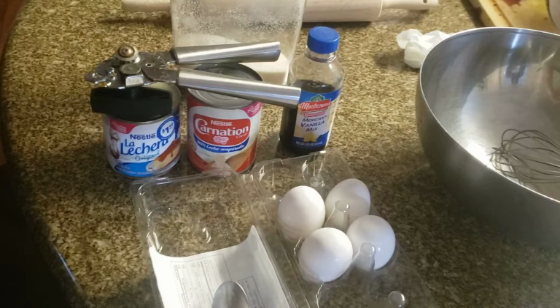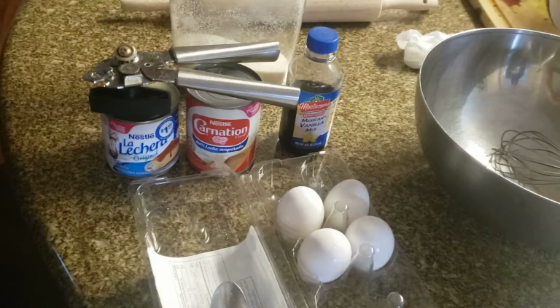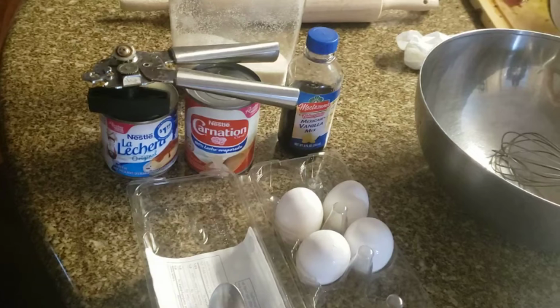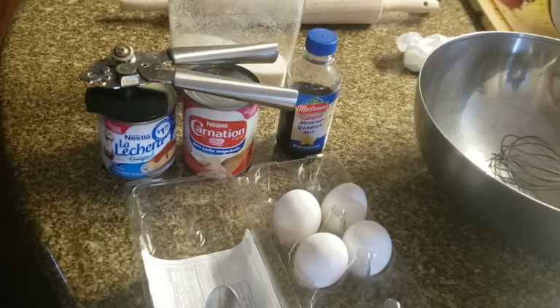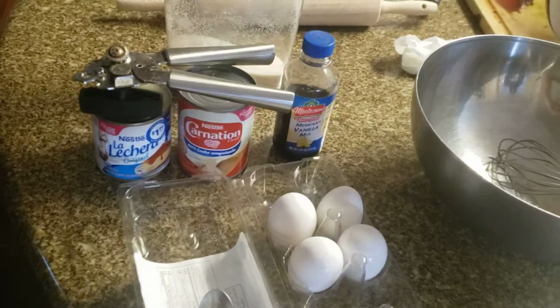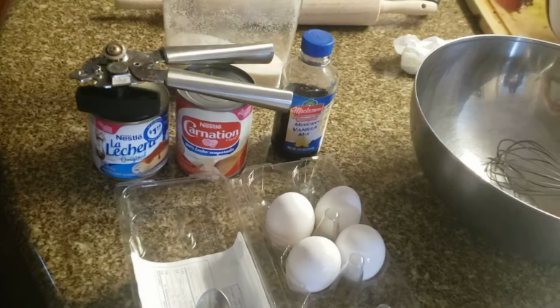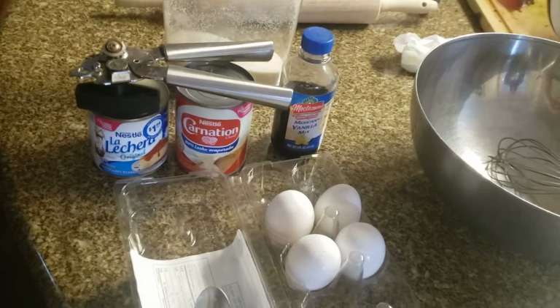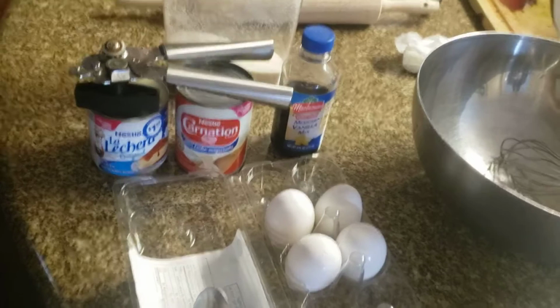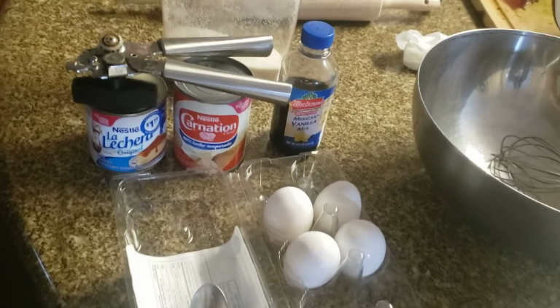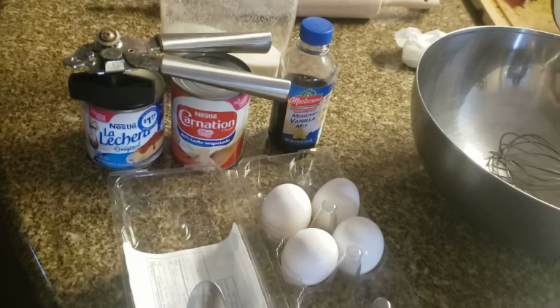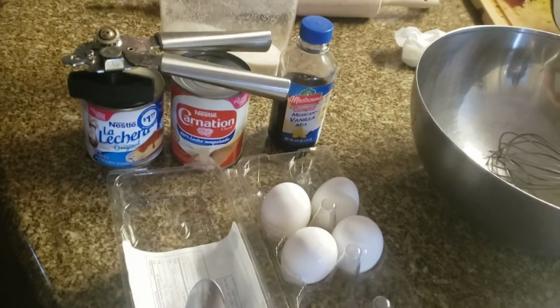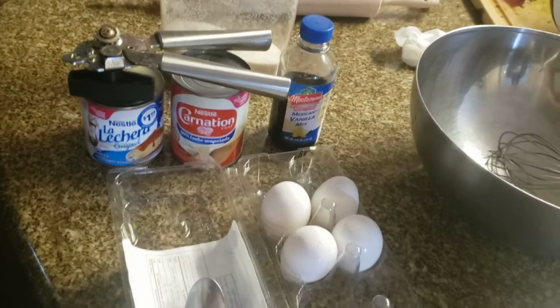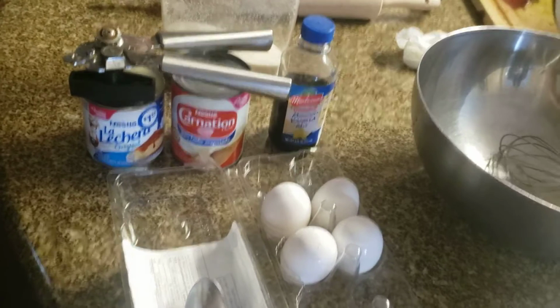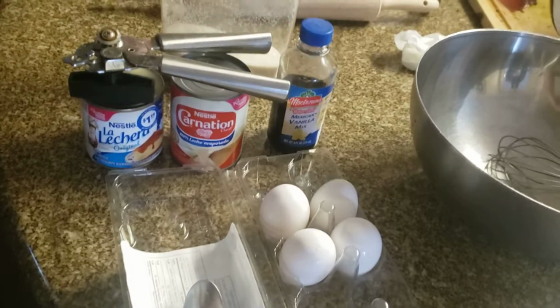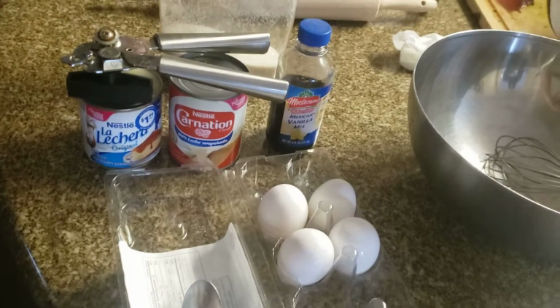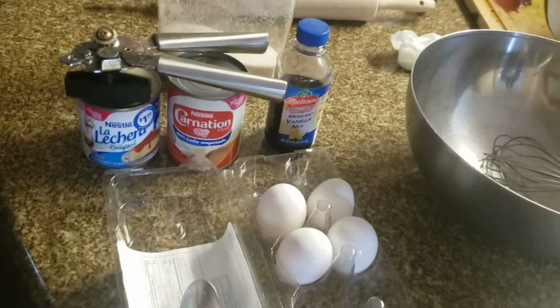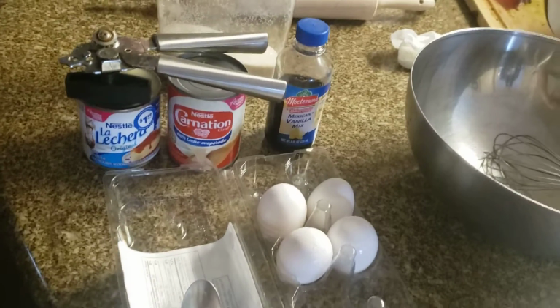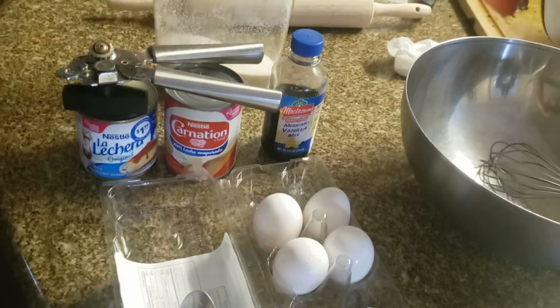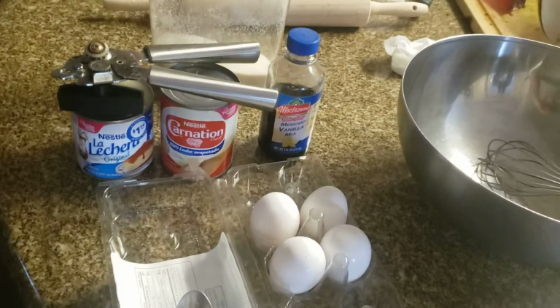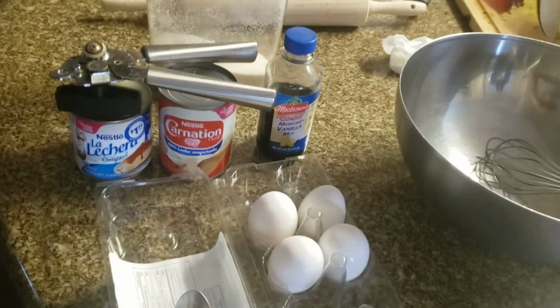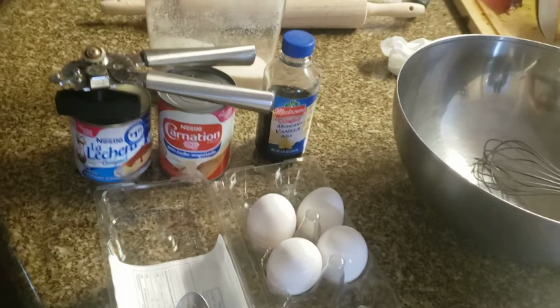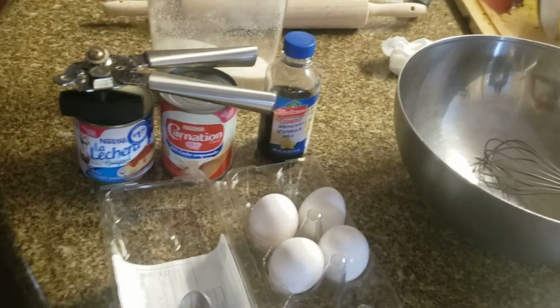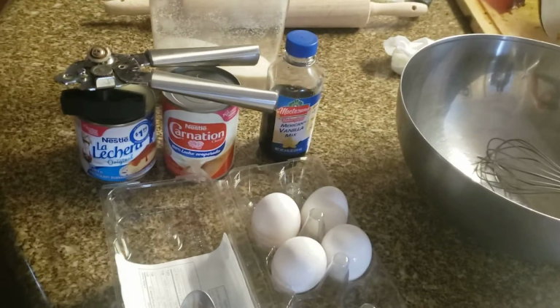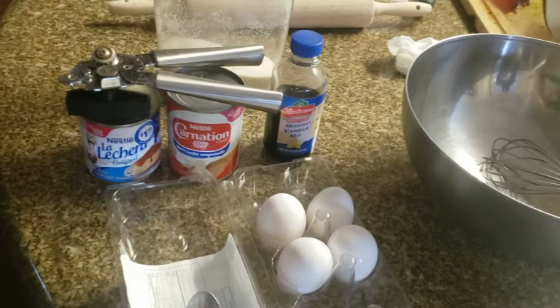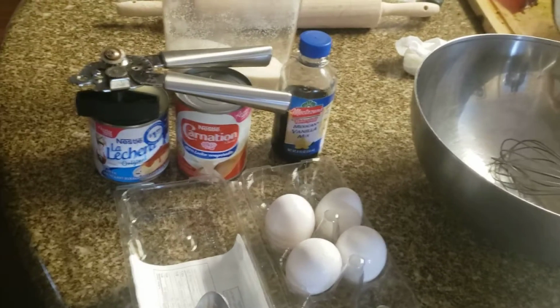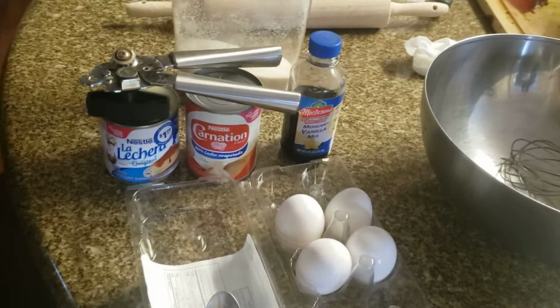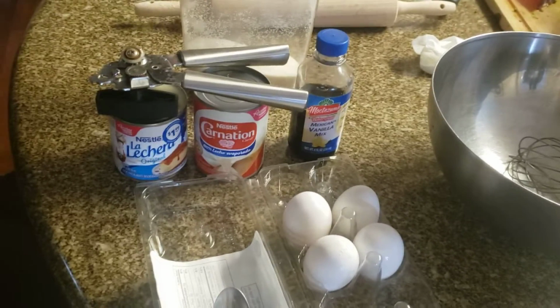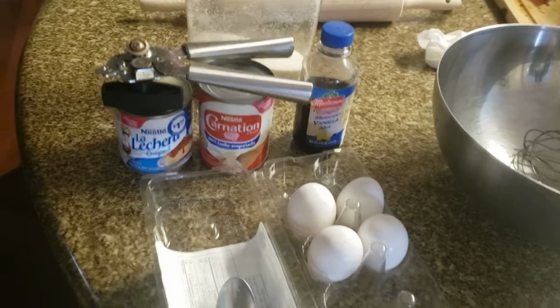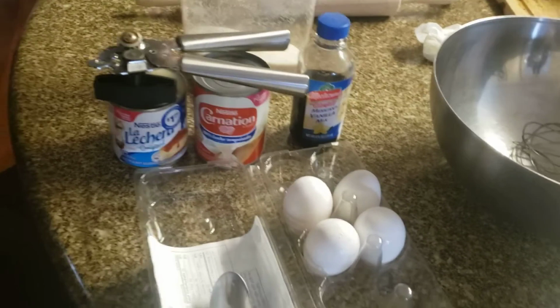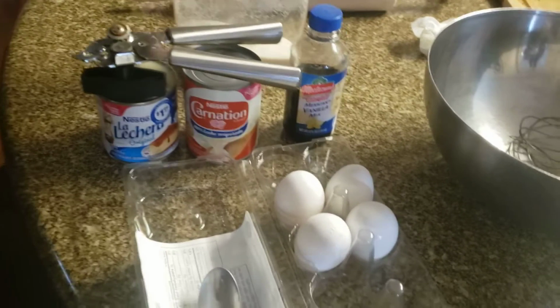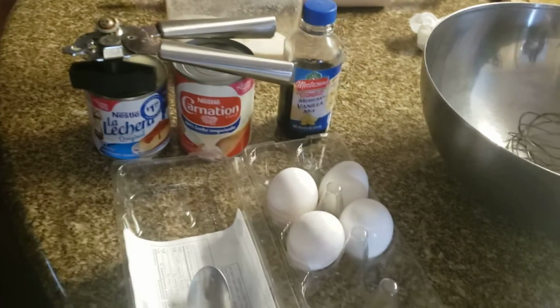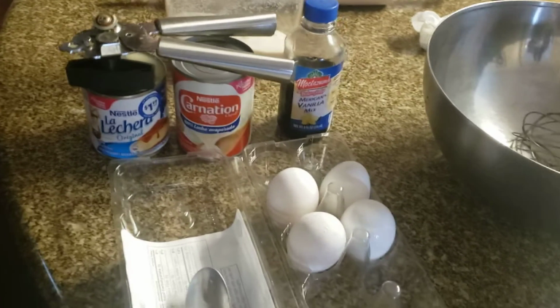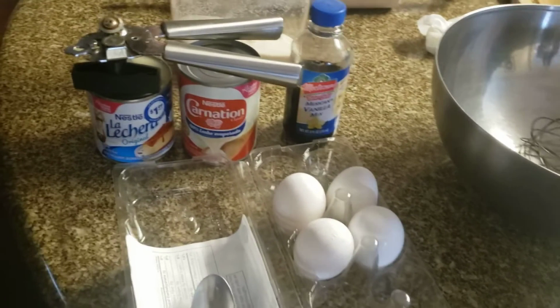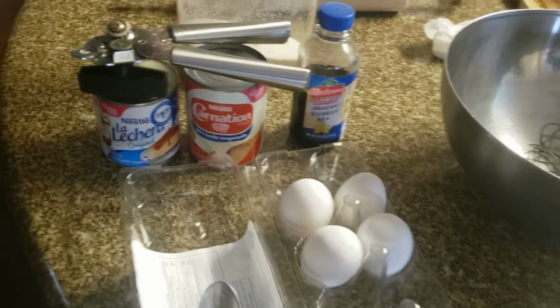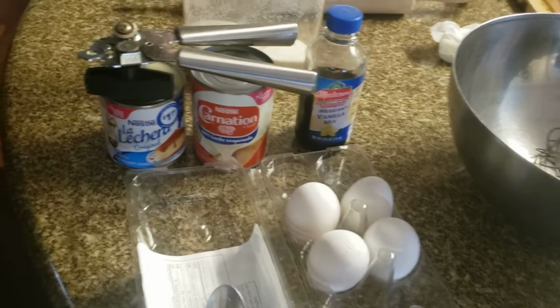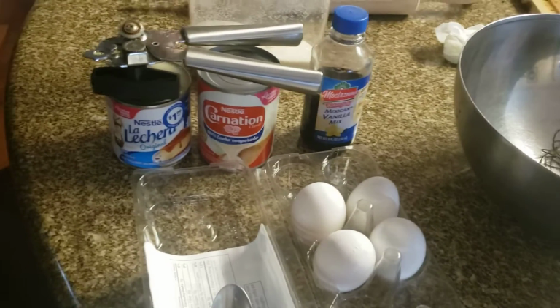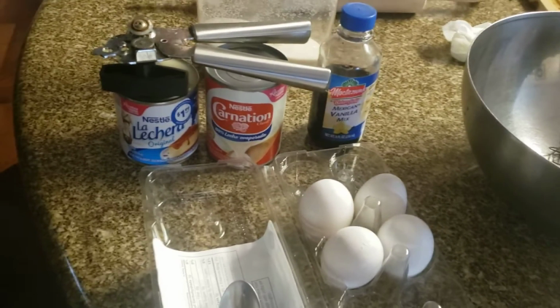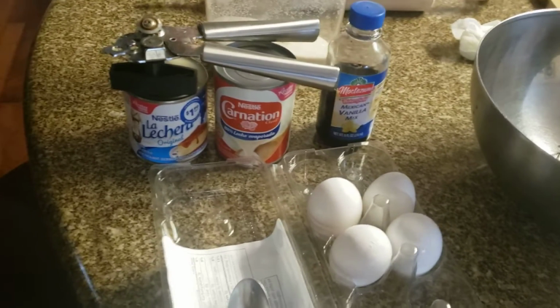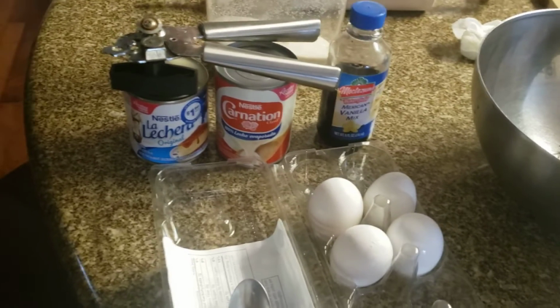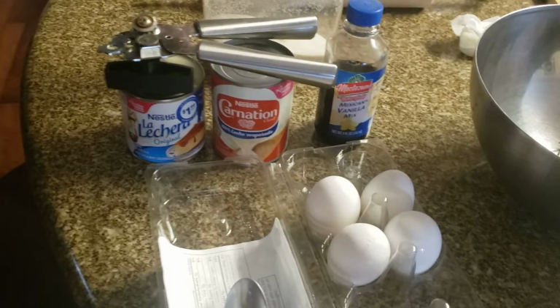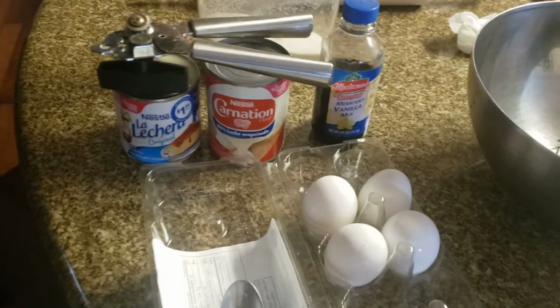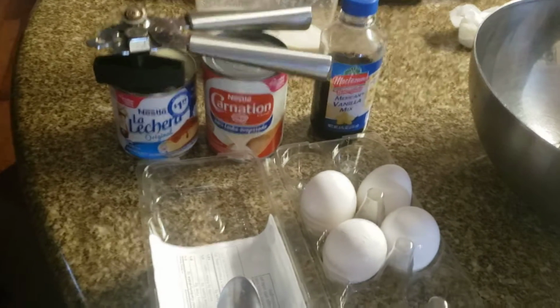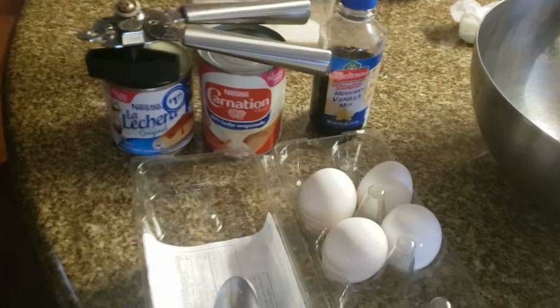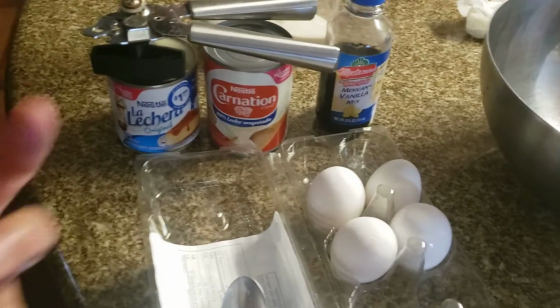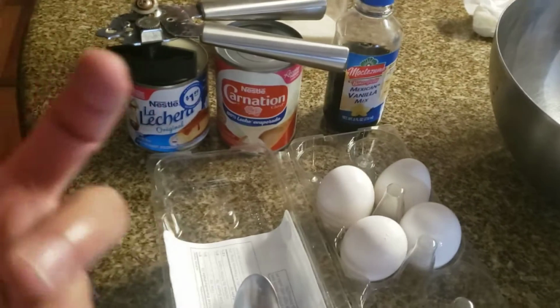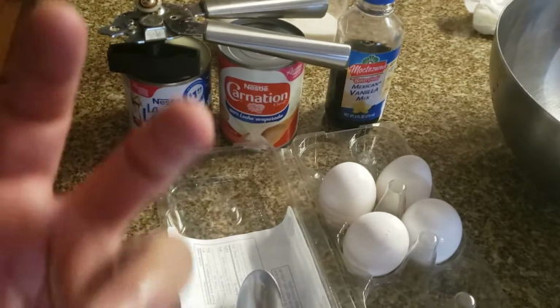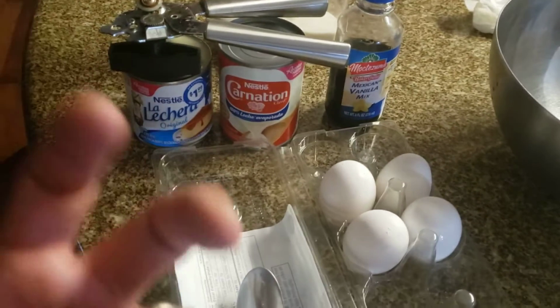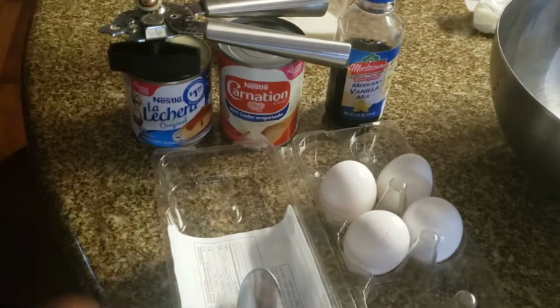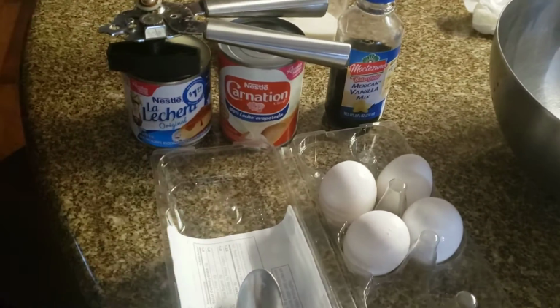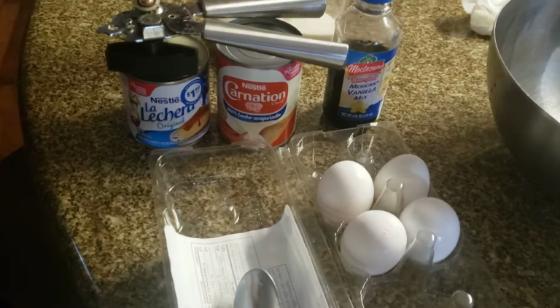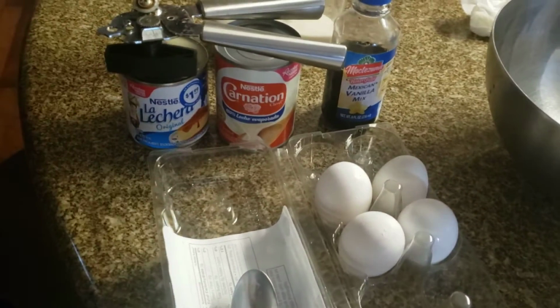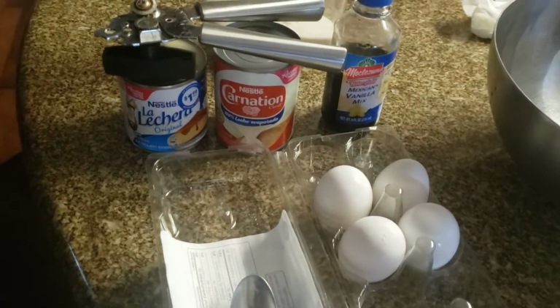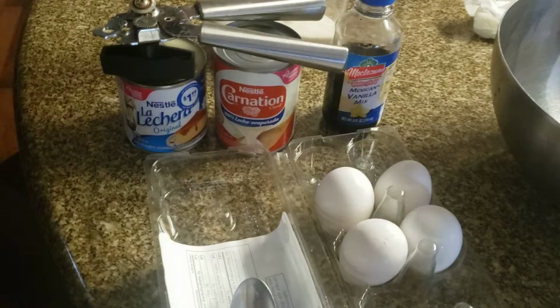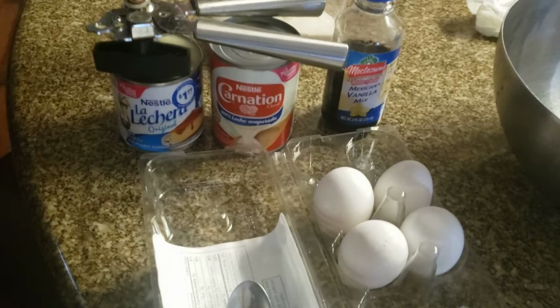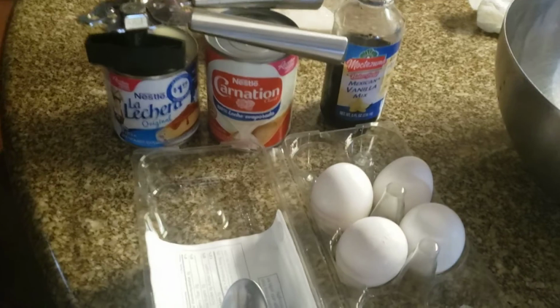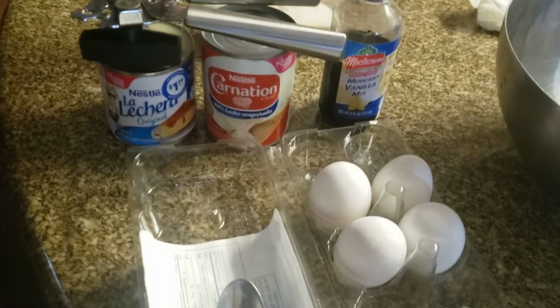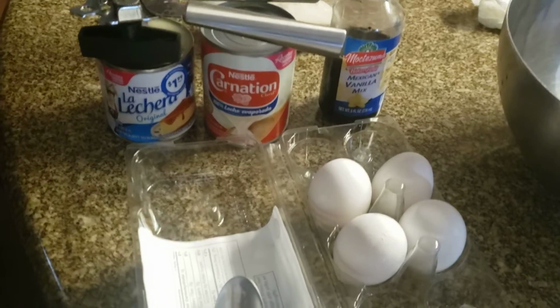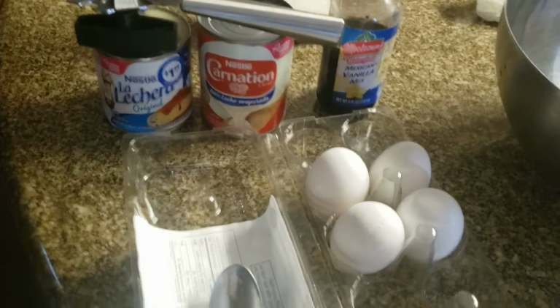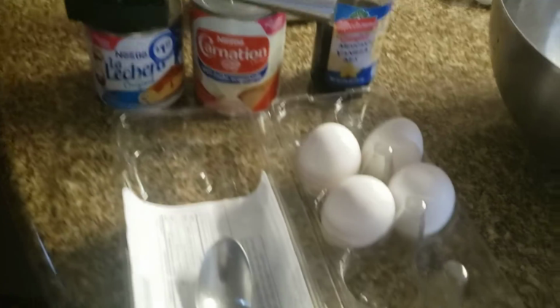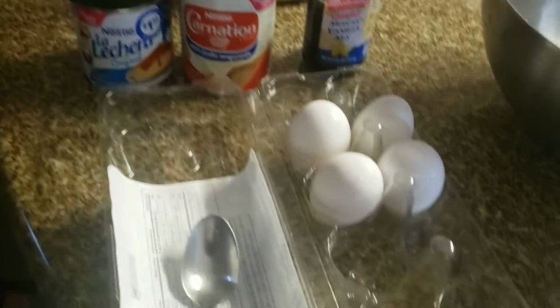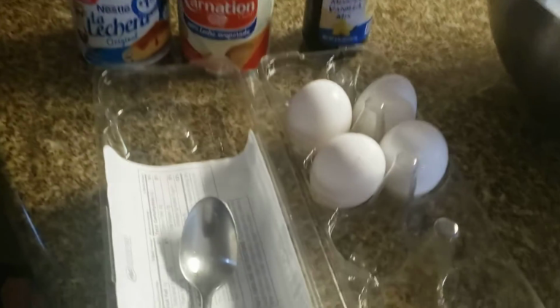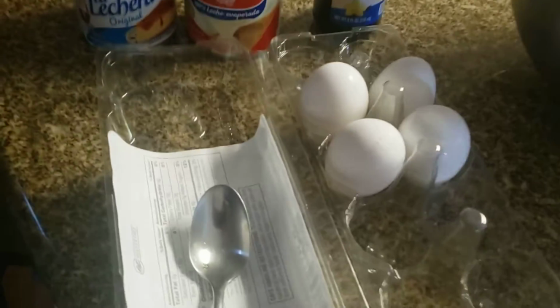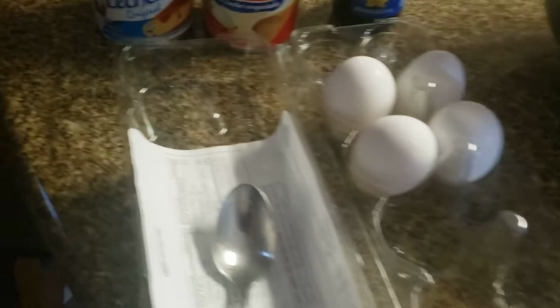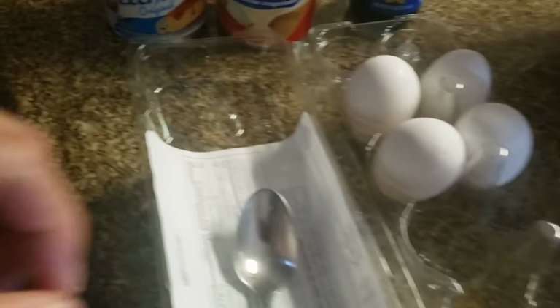Hello everybody, this is Dean Hayek. We're going to show you how to make some delicious flan today. All right, here we go.